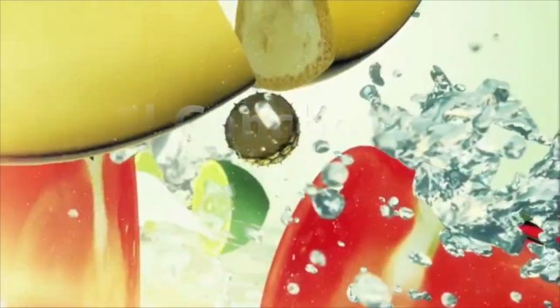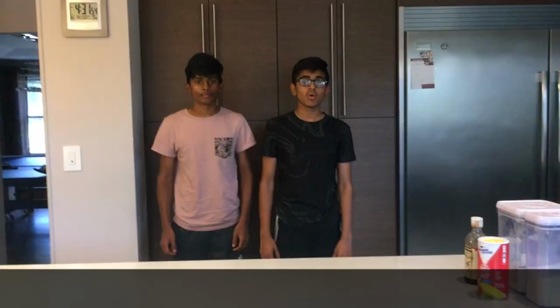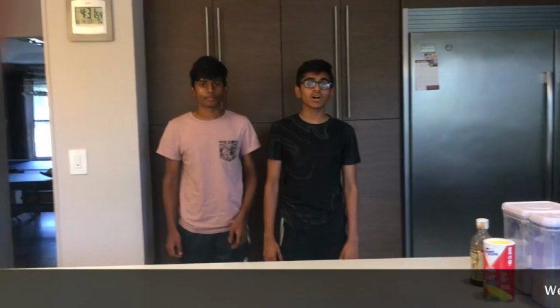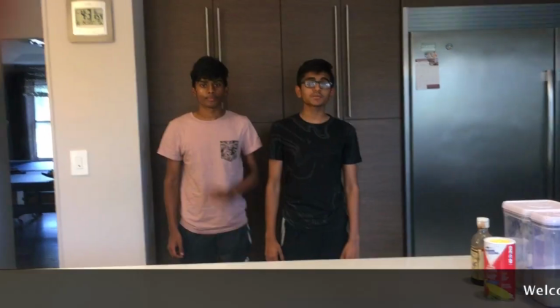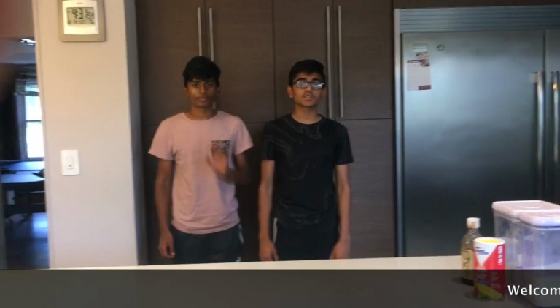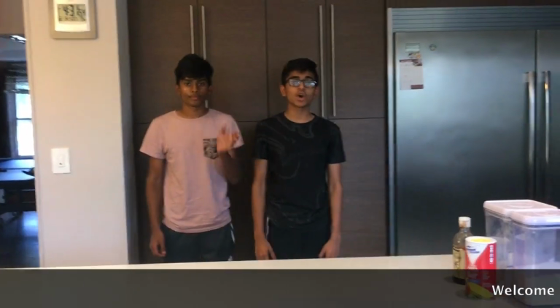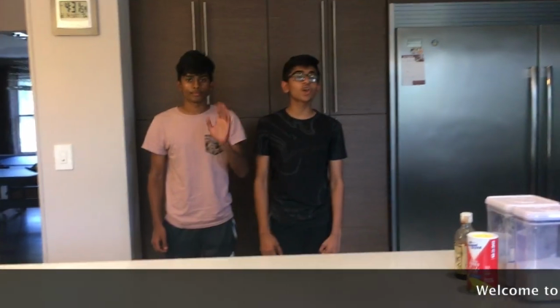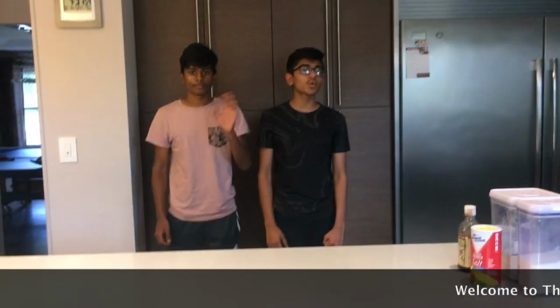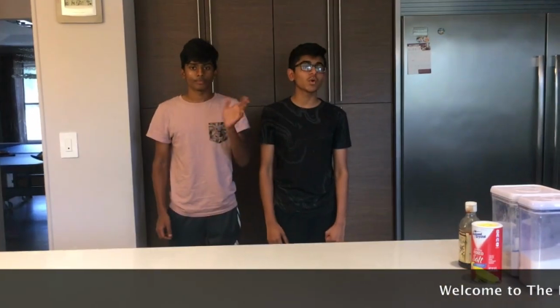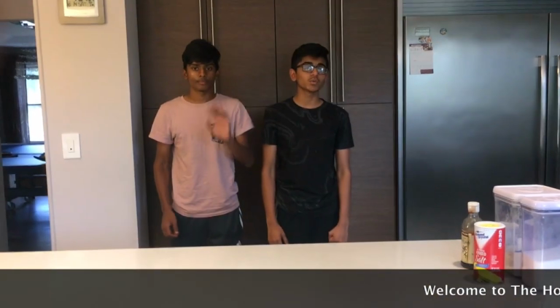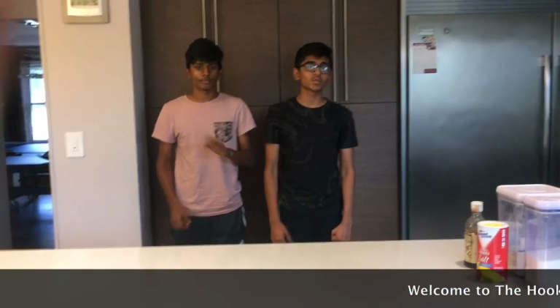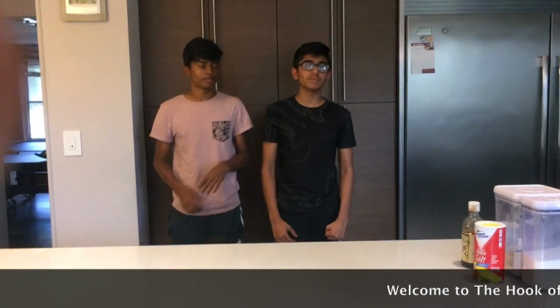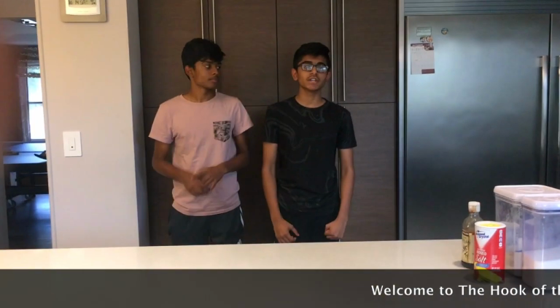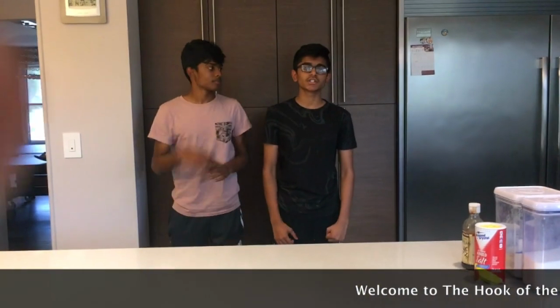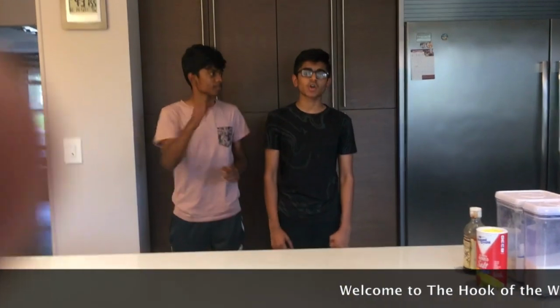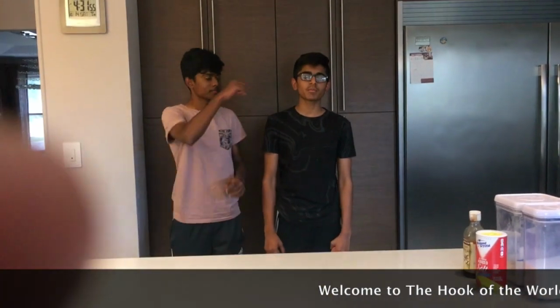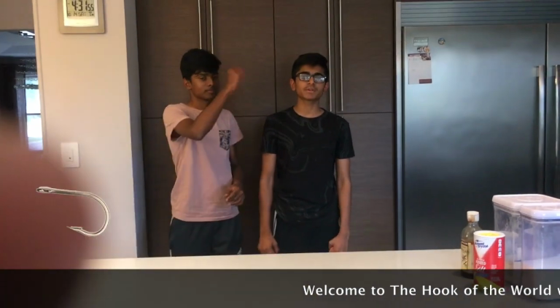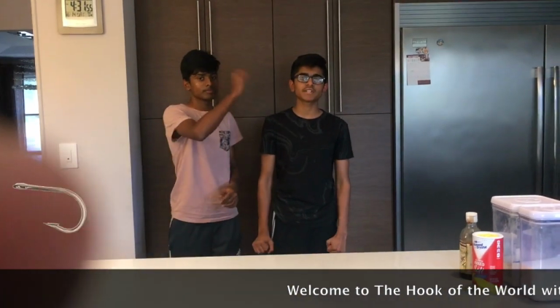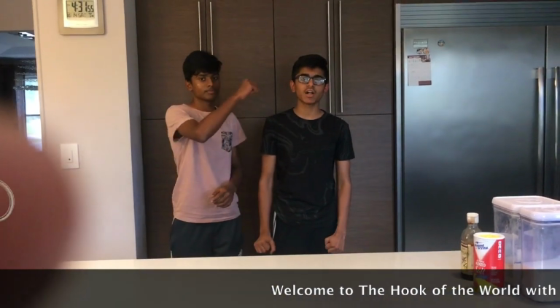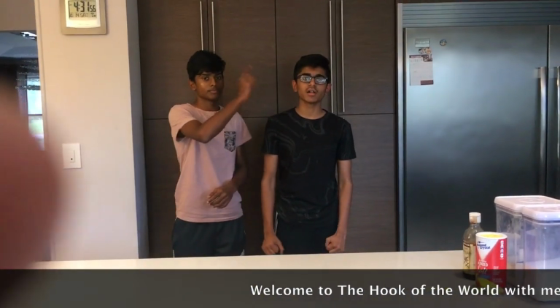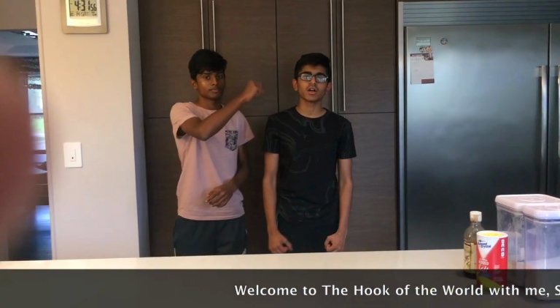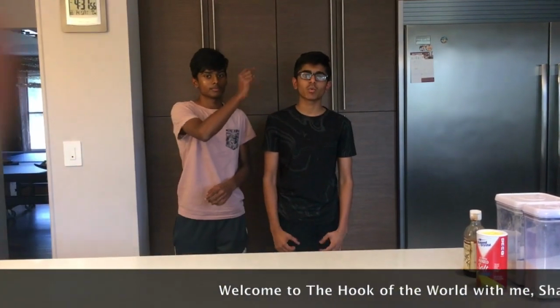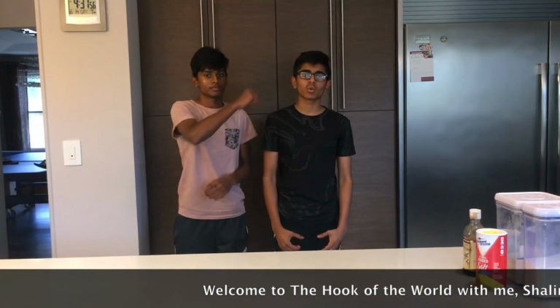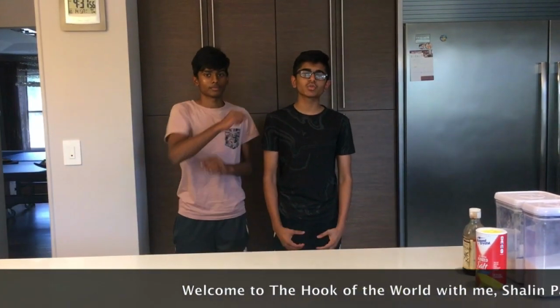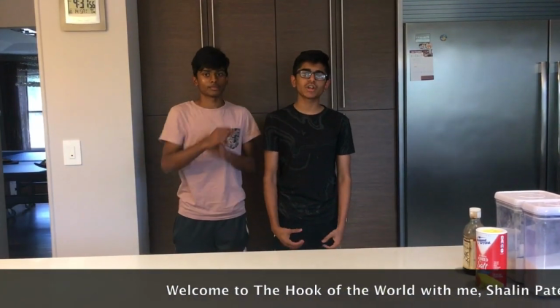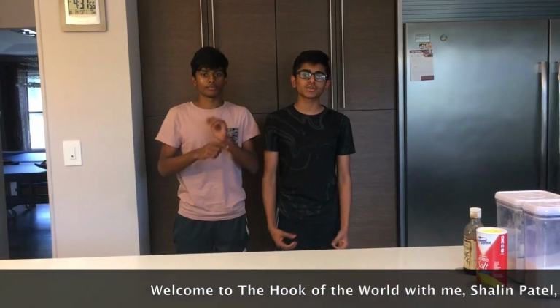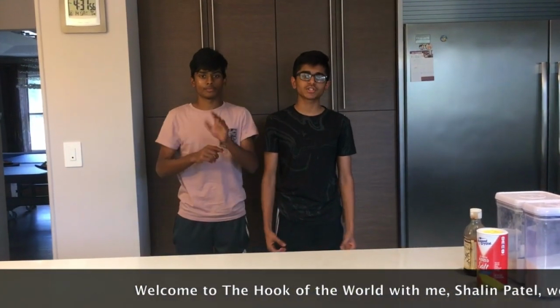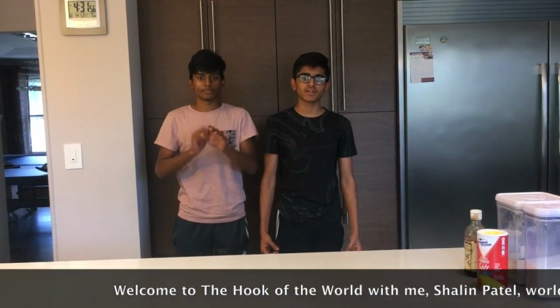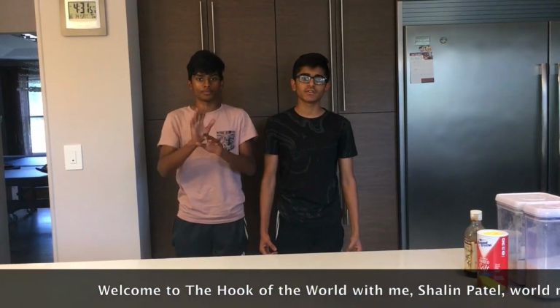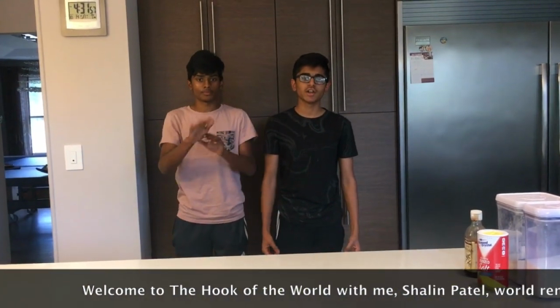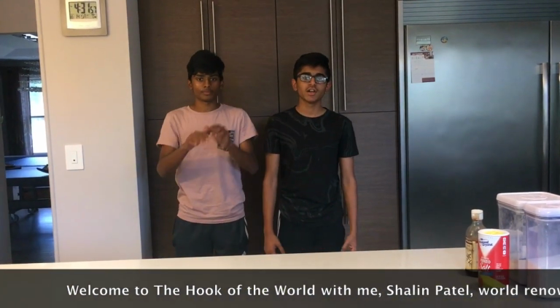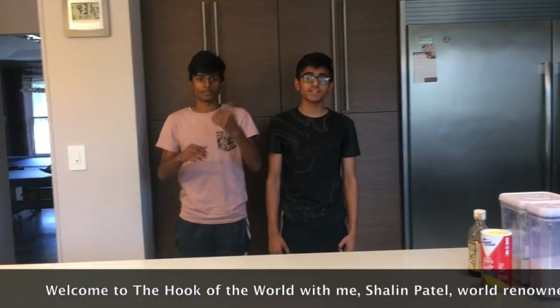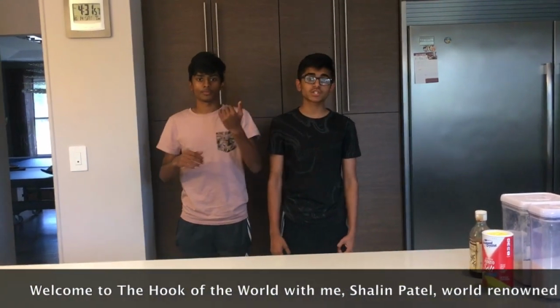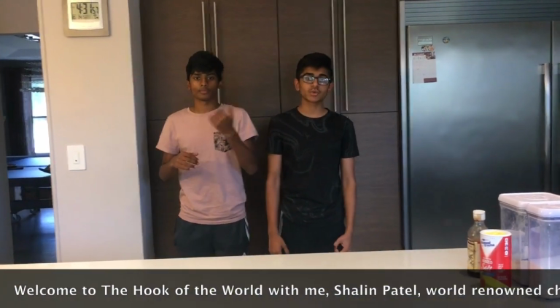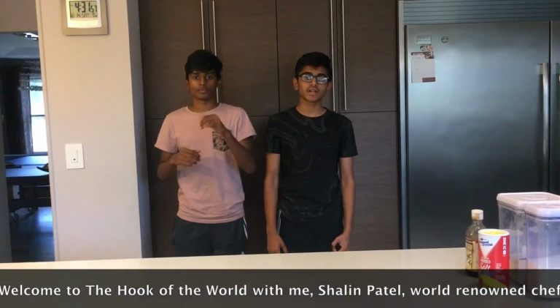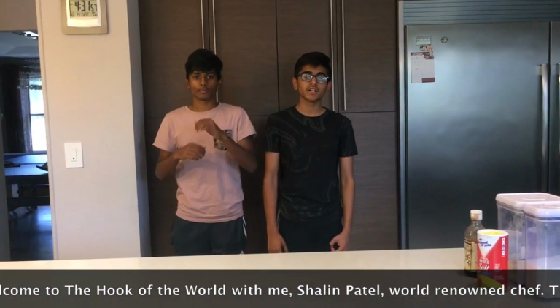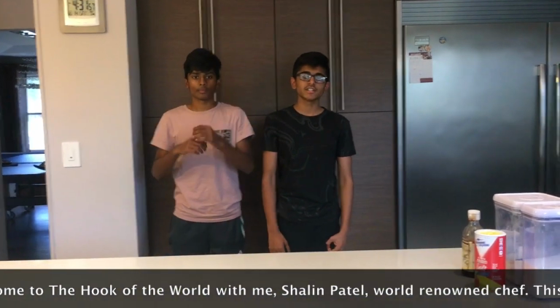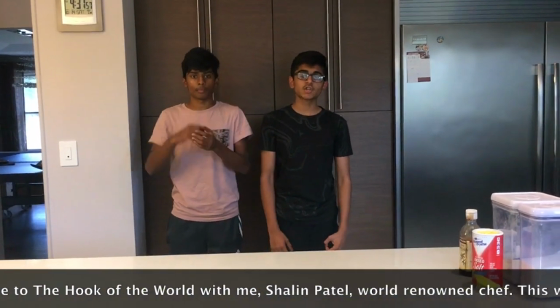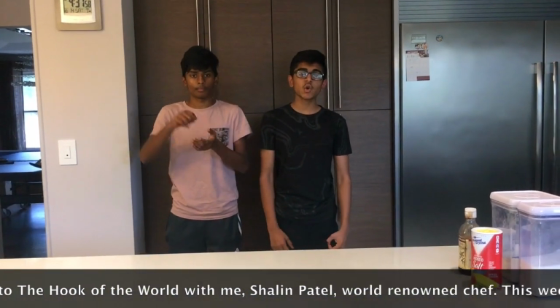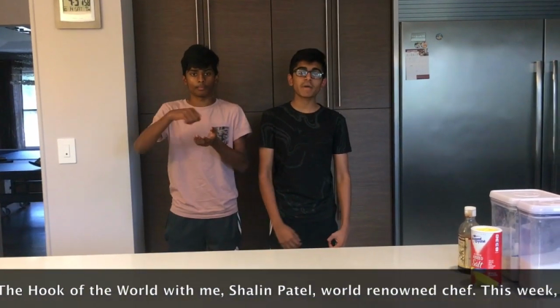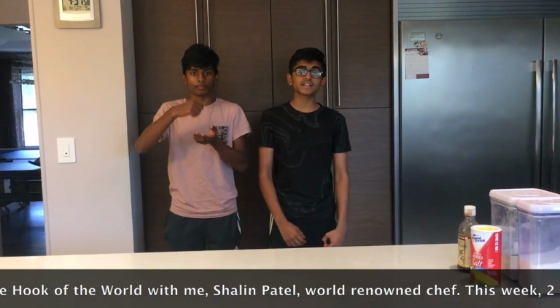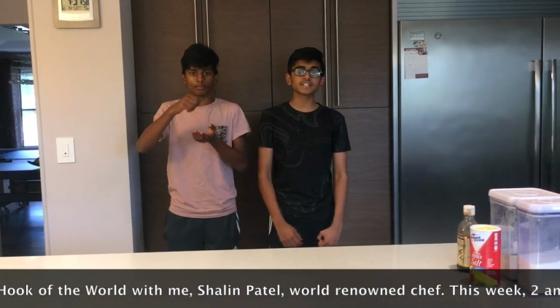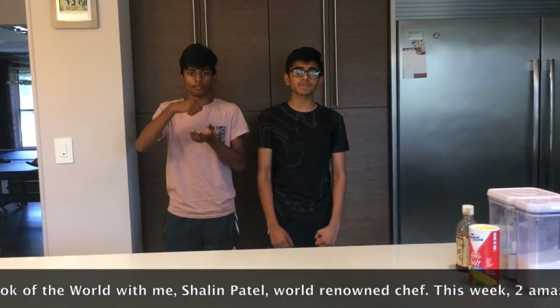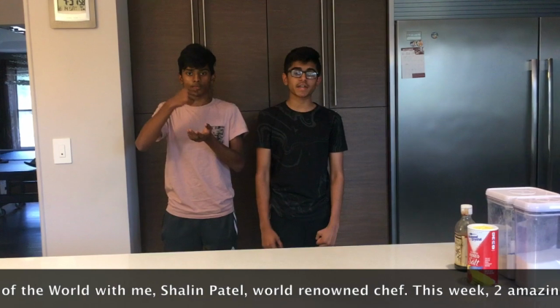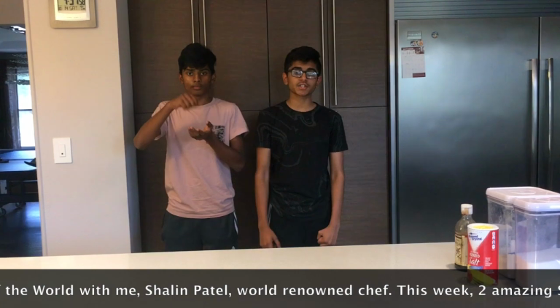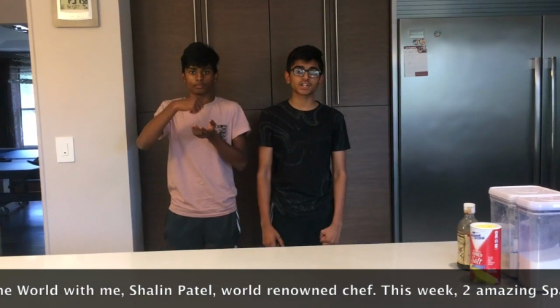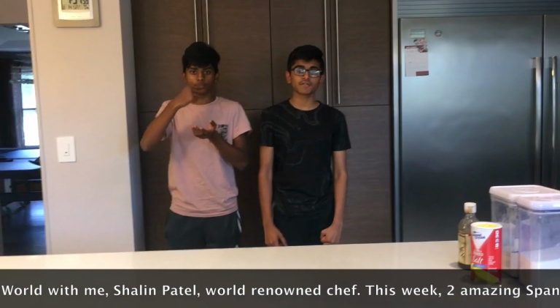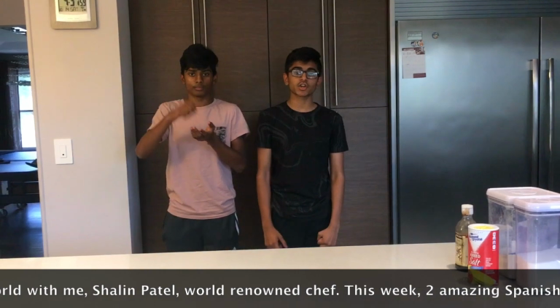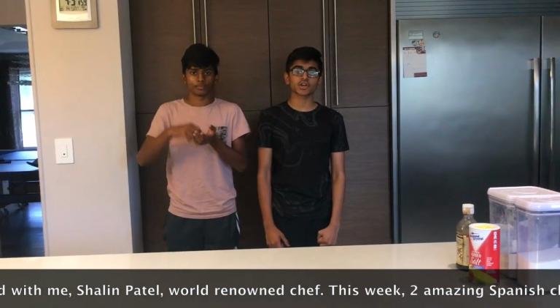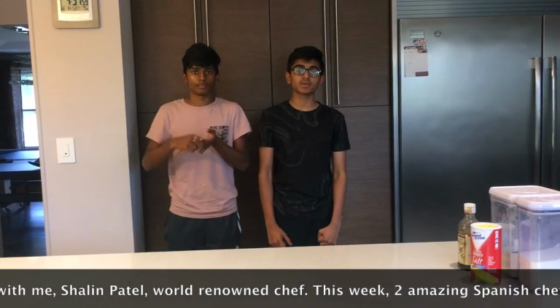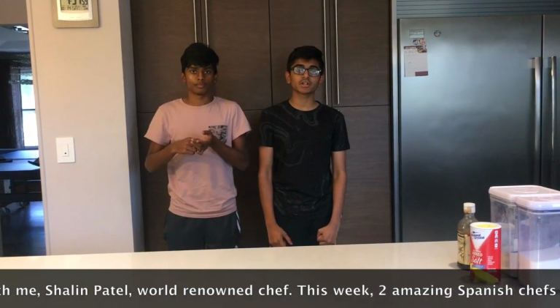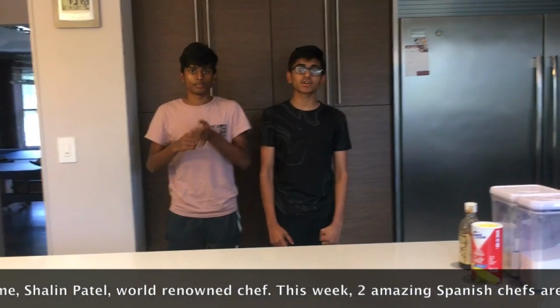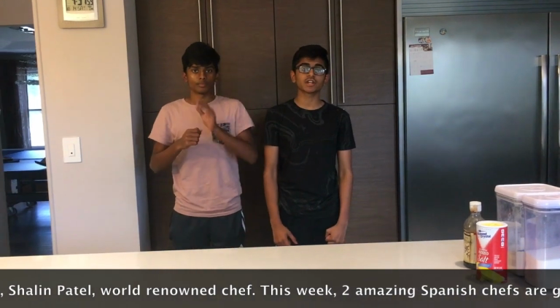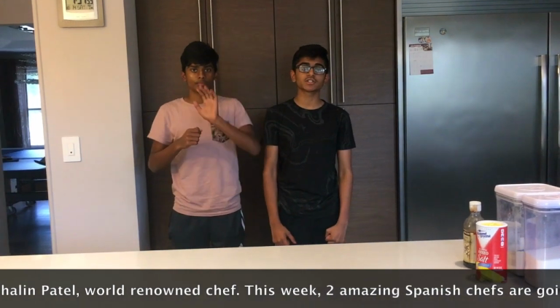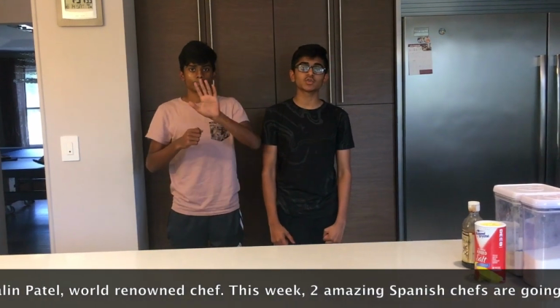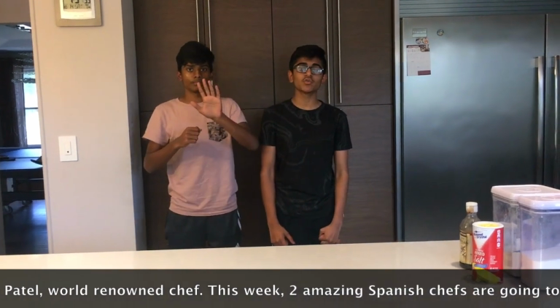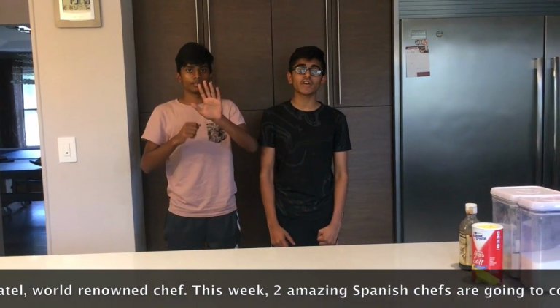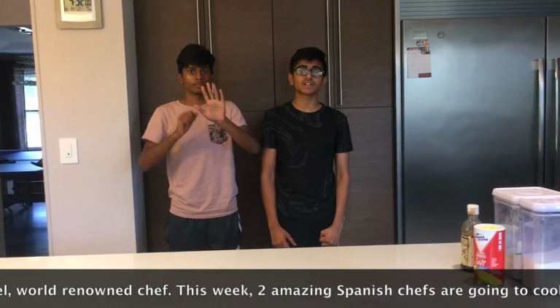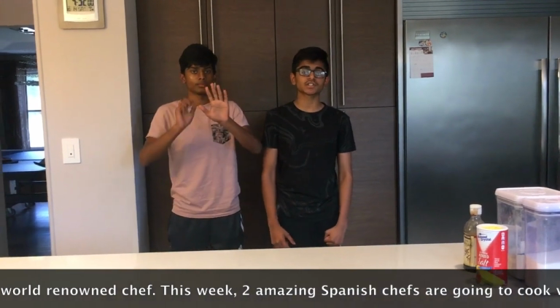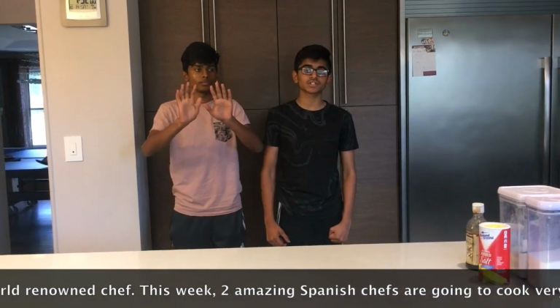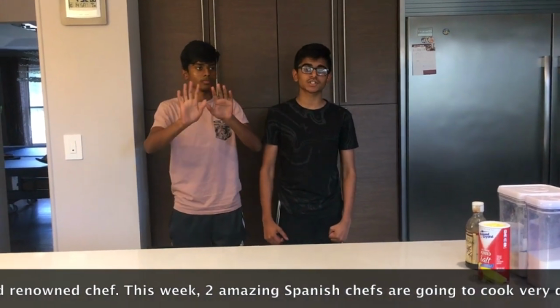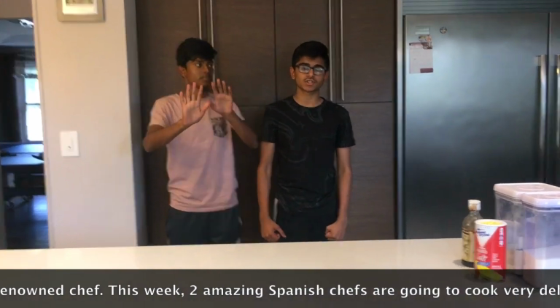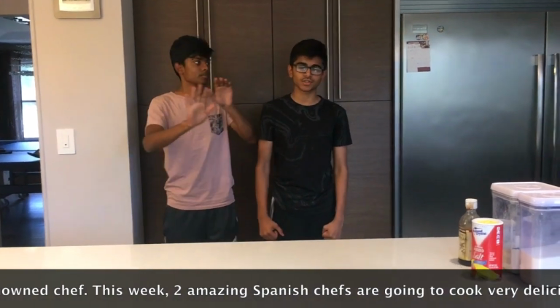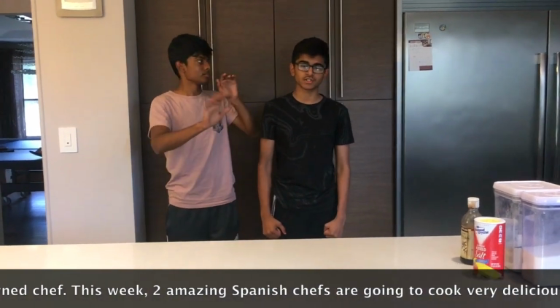Welcome to the Hook of the World with me, Shaolin Patel, world-renowned chef. This week, two amazing Spanish chefs are going to be cooking two very delicious desserts.